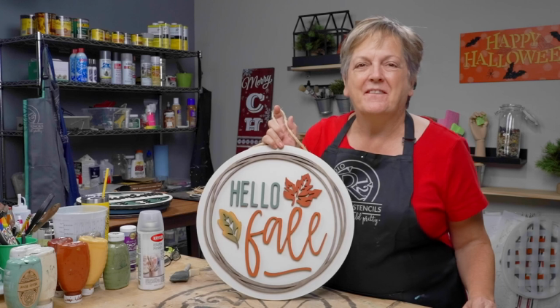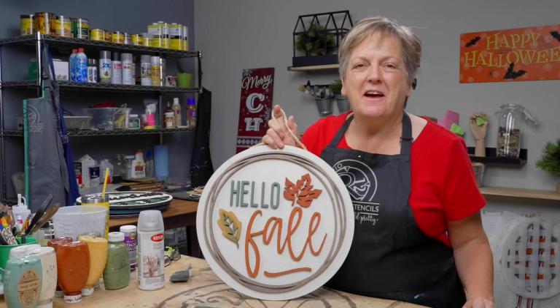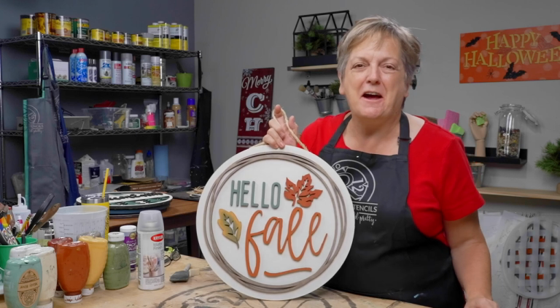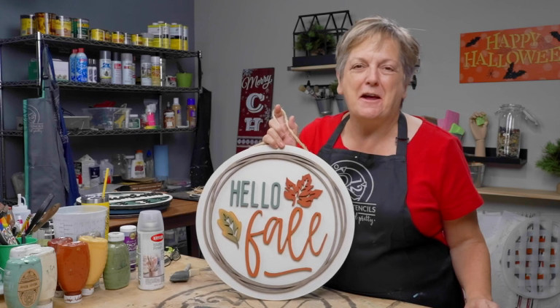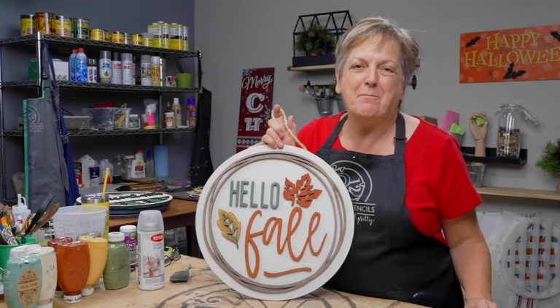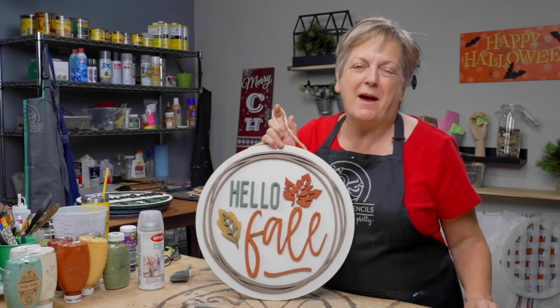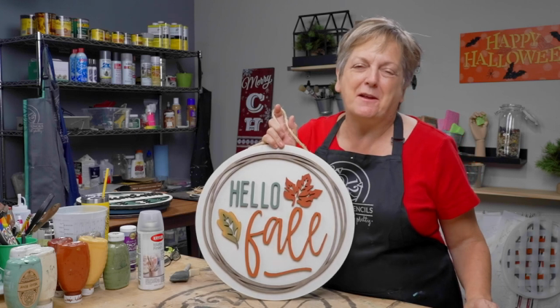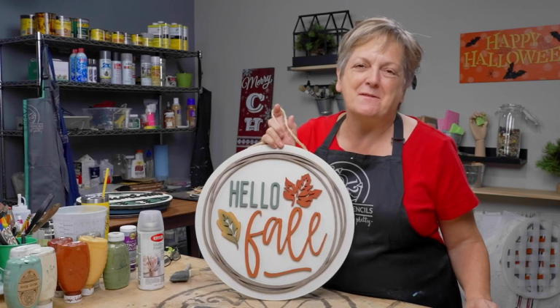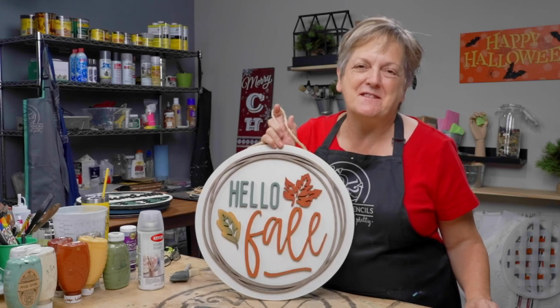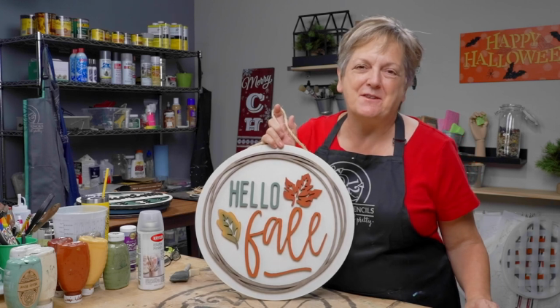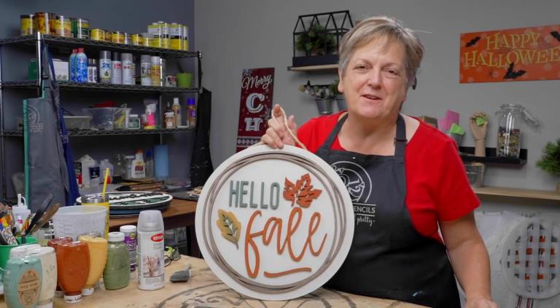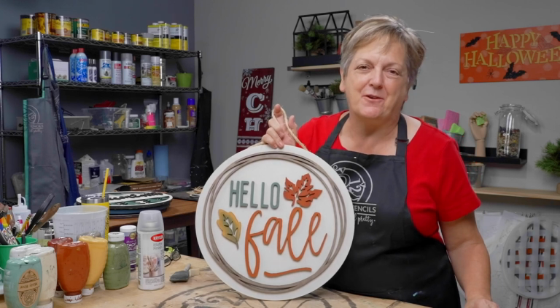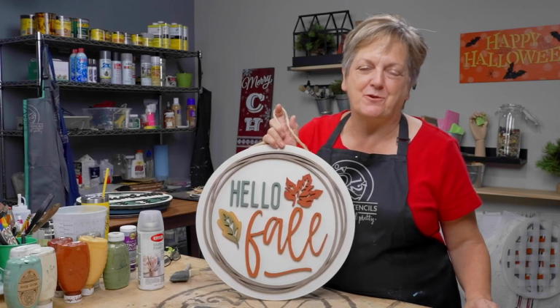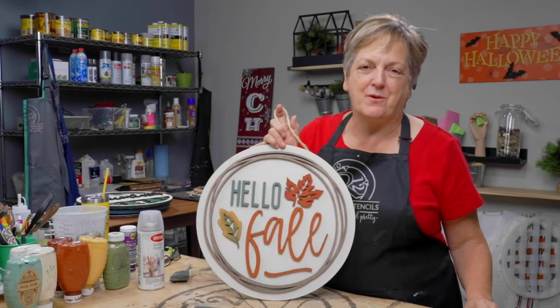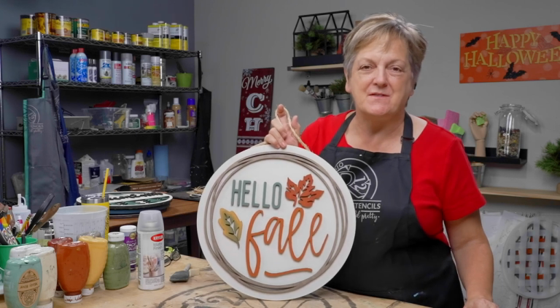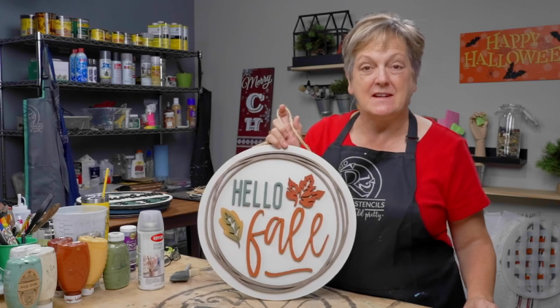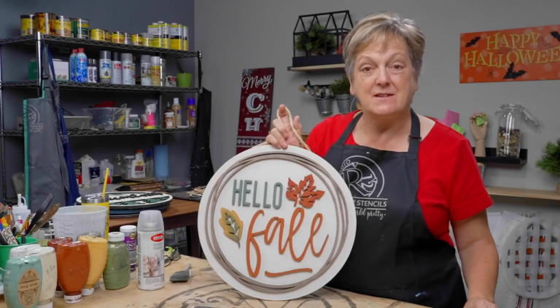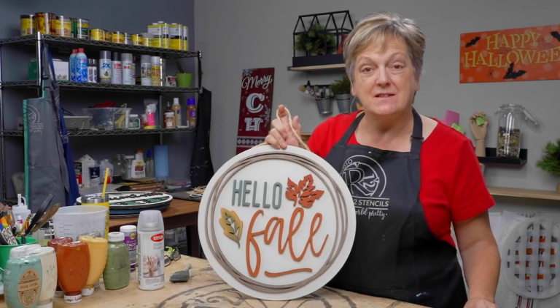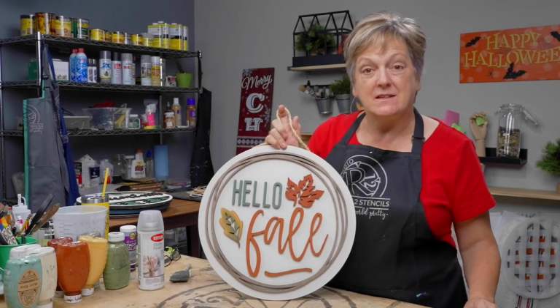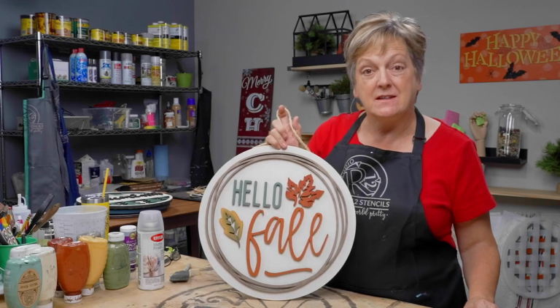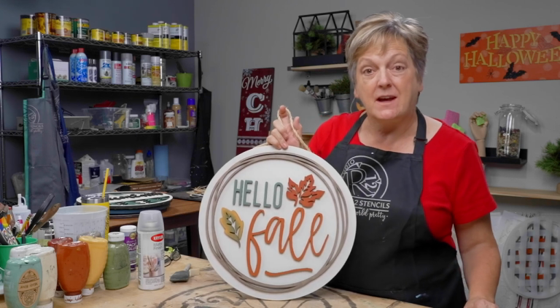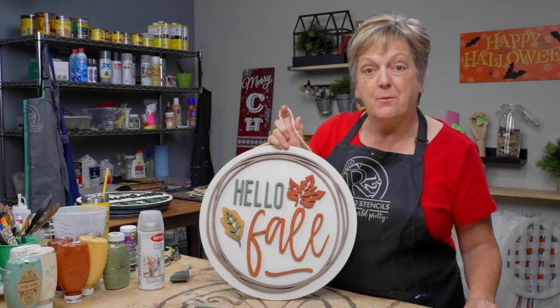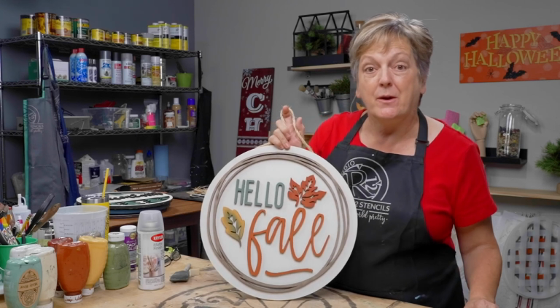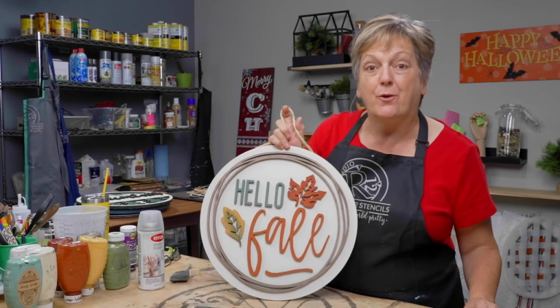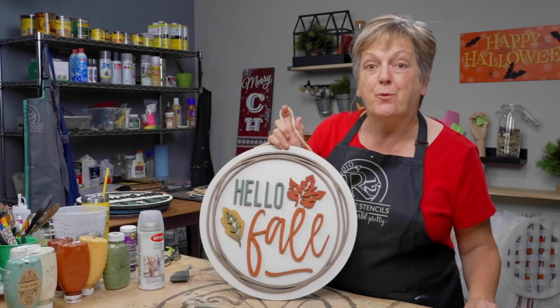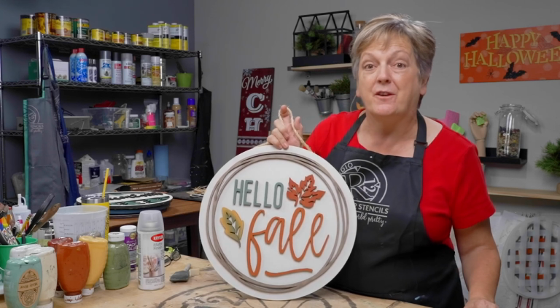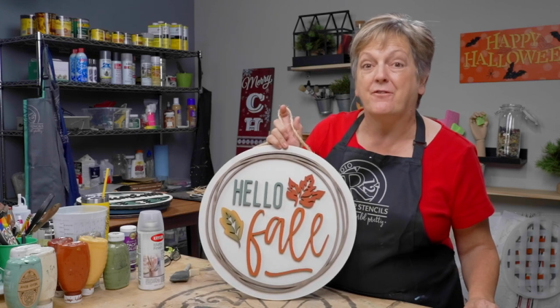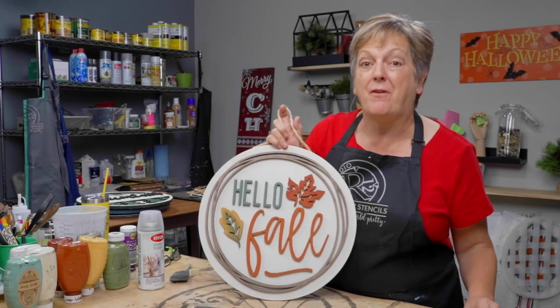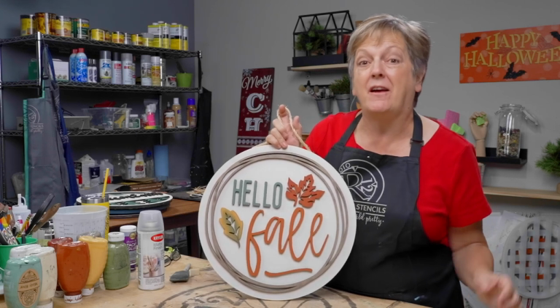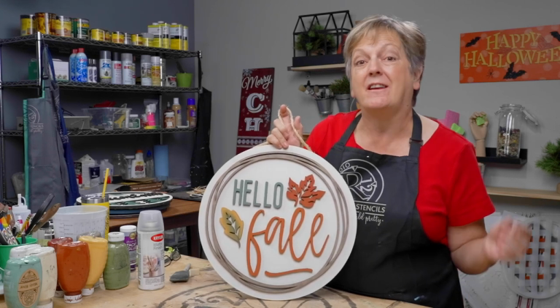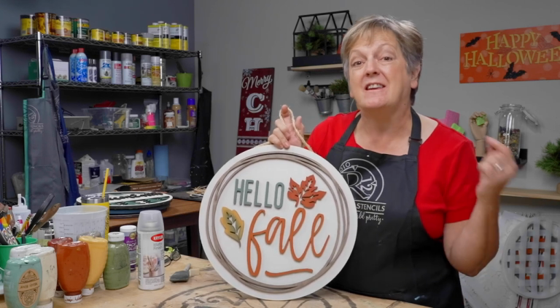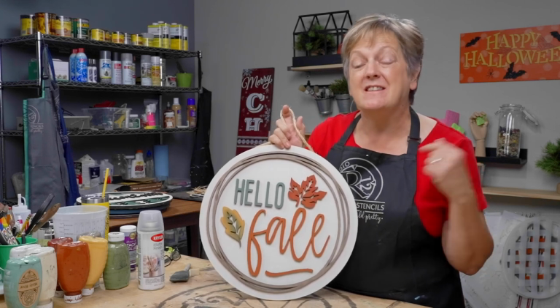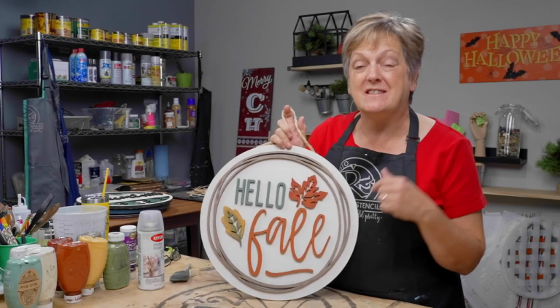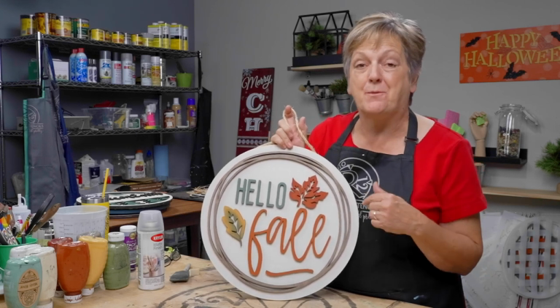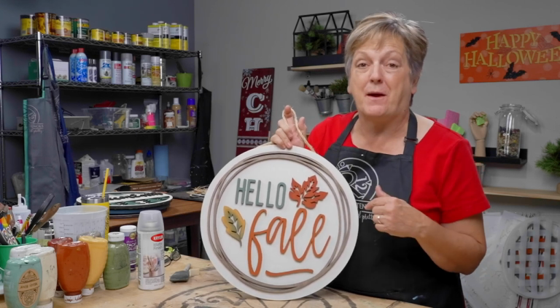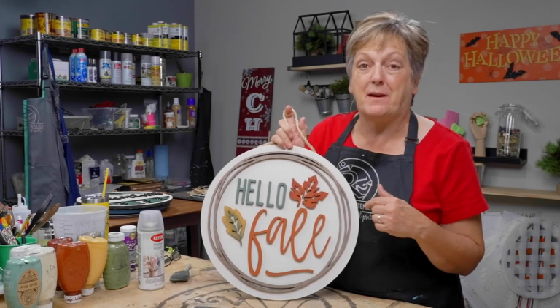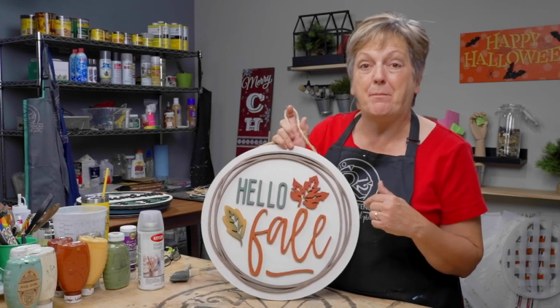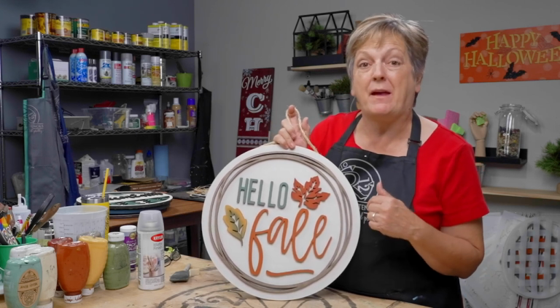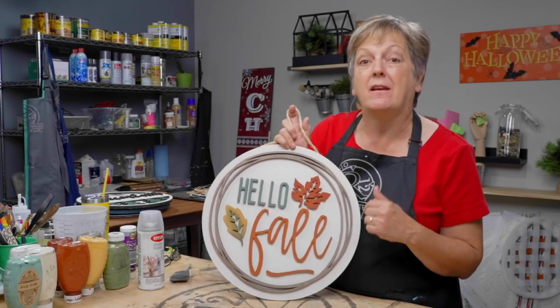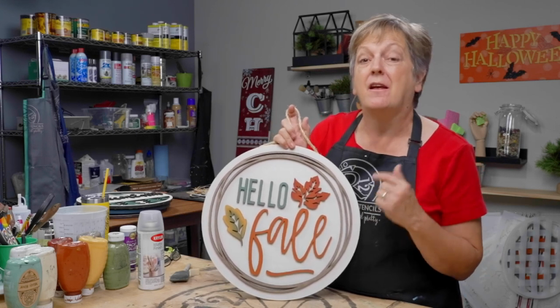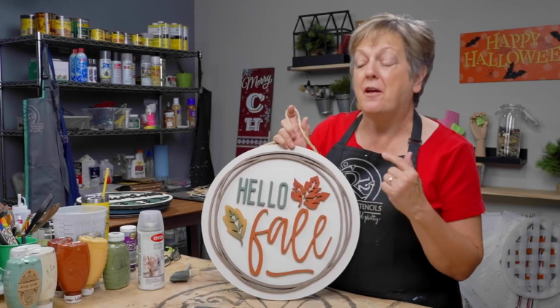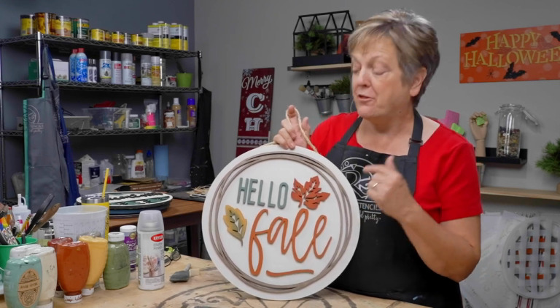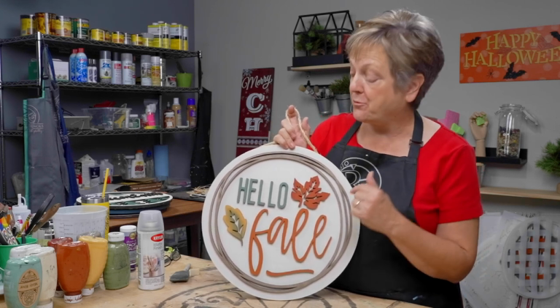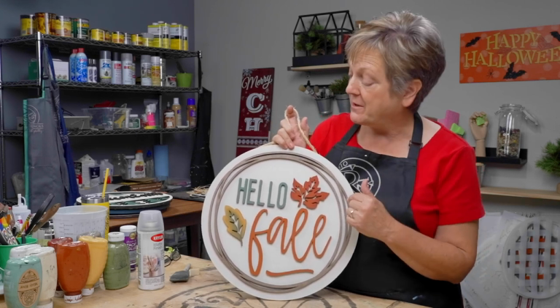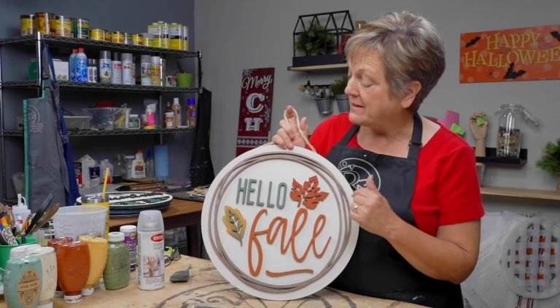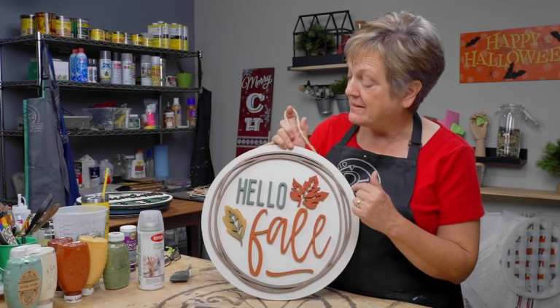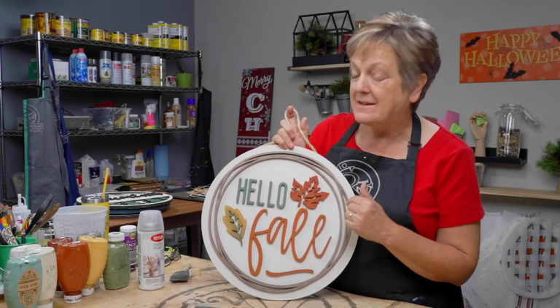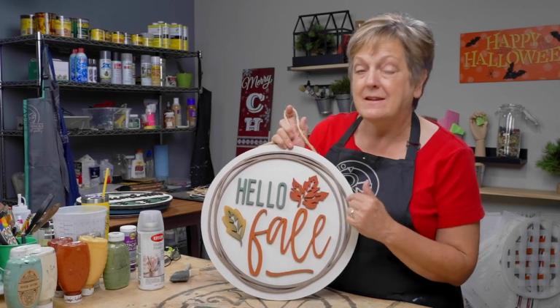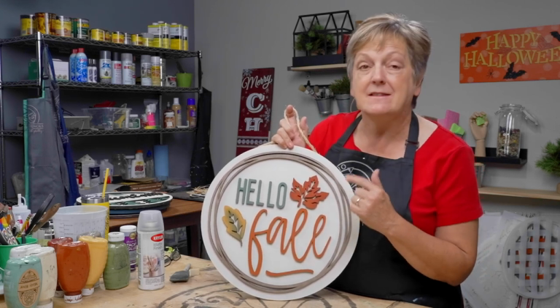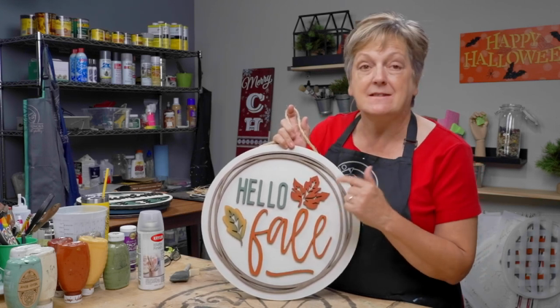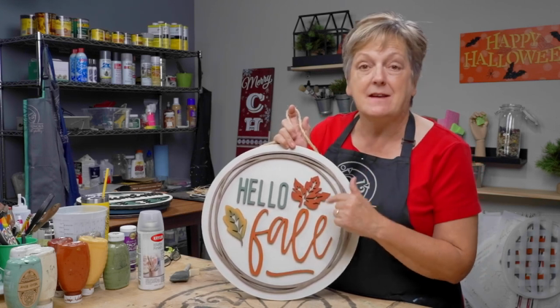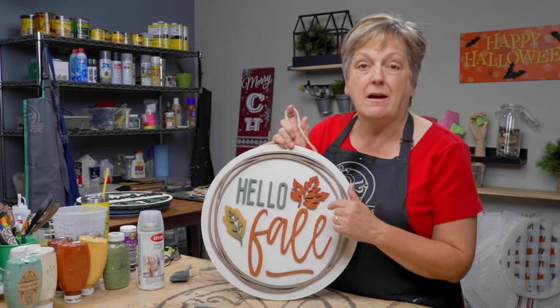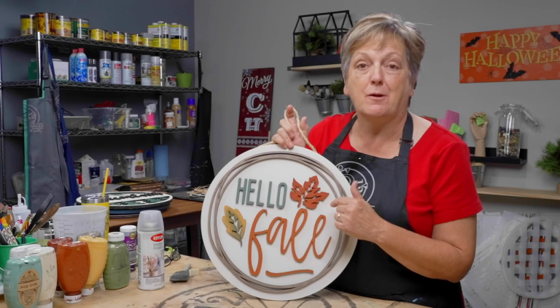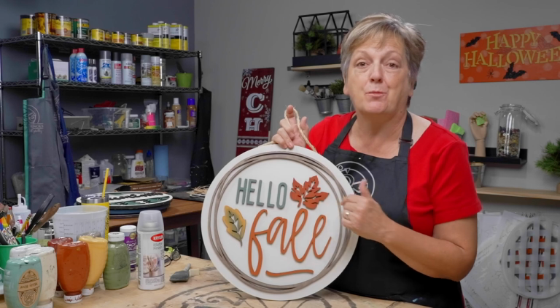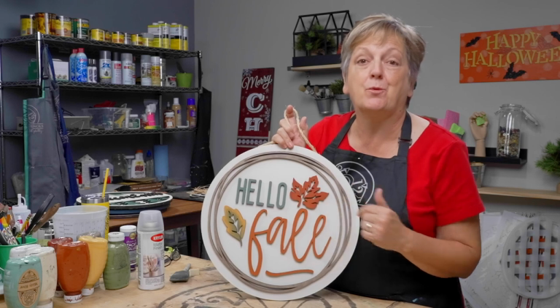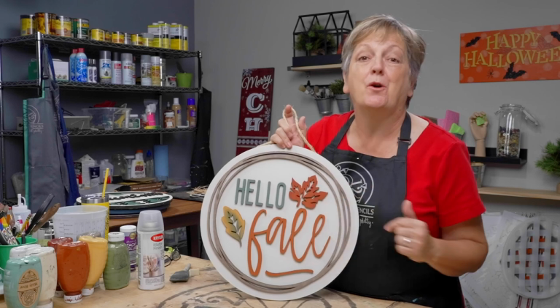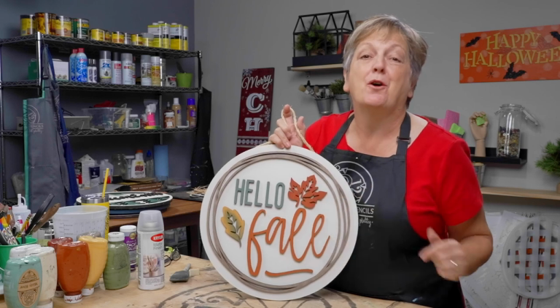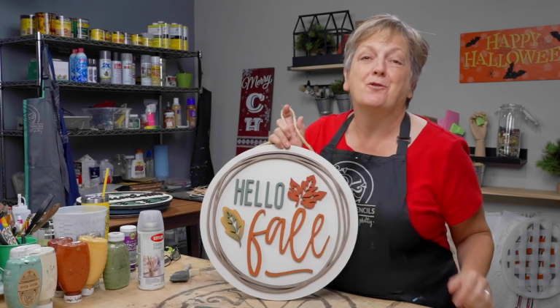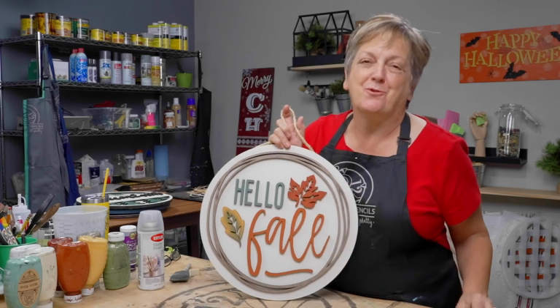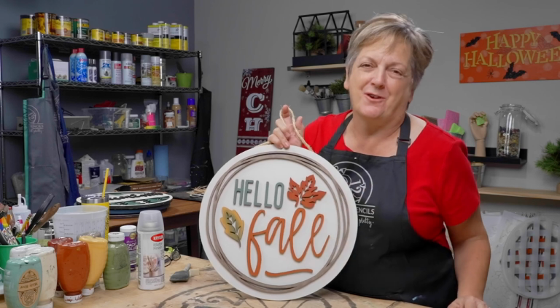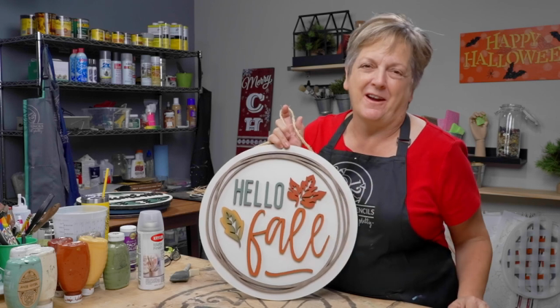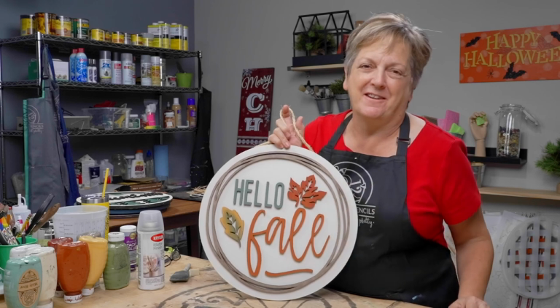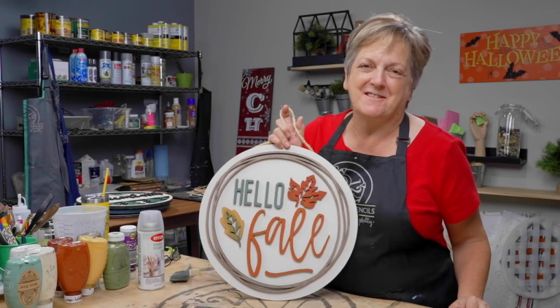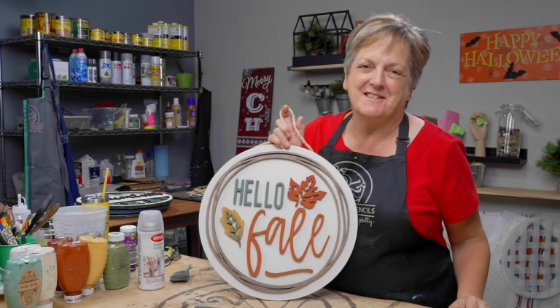Hi, I'm Patti with Studio 12 Stencils, and today we are going to find the easy way to paint 3D stackable door hangers.